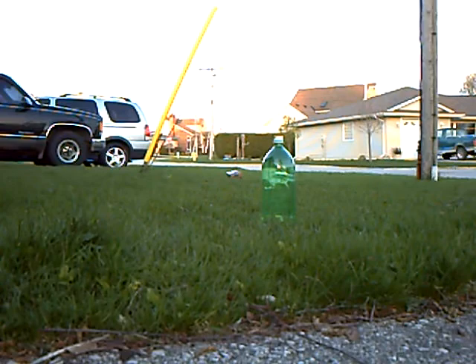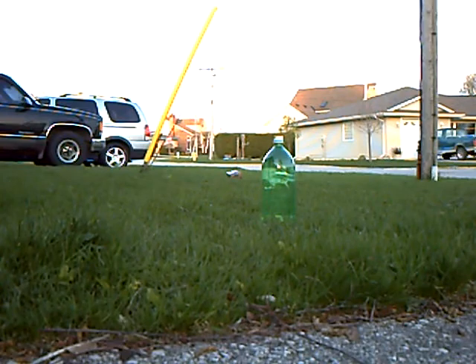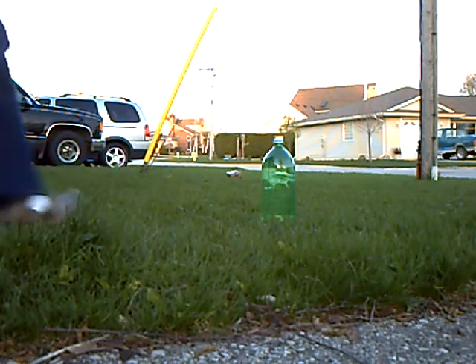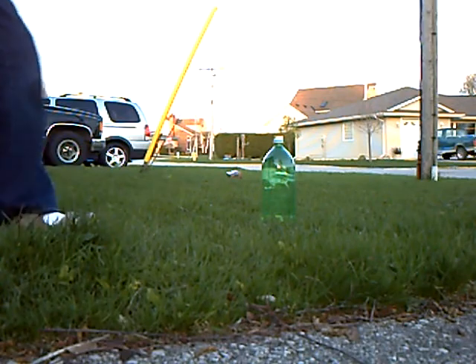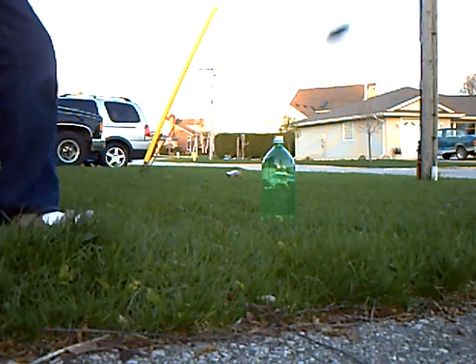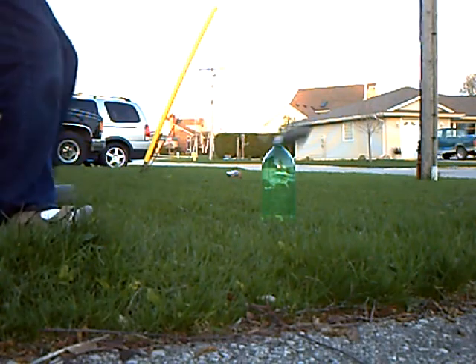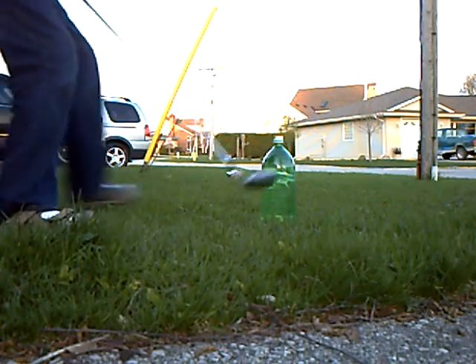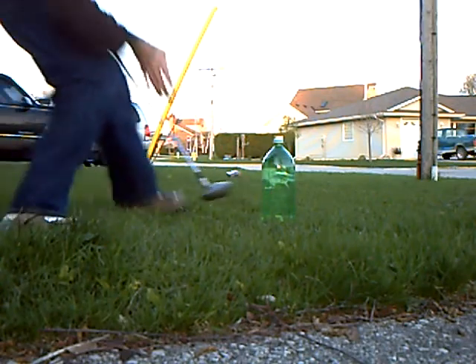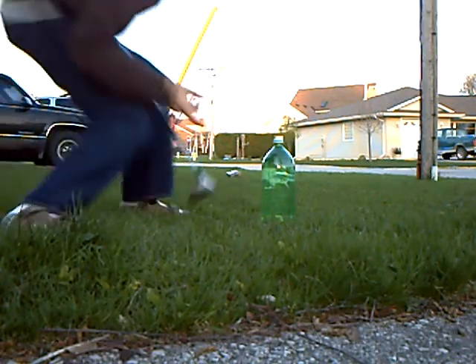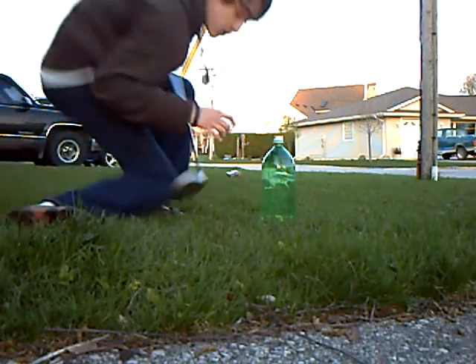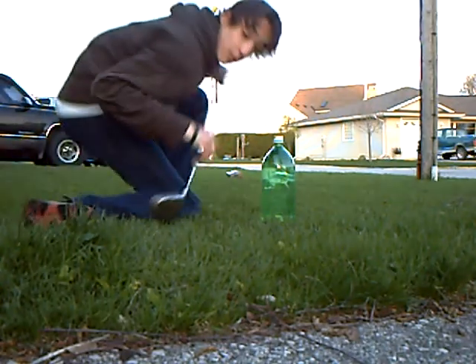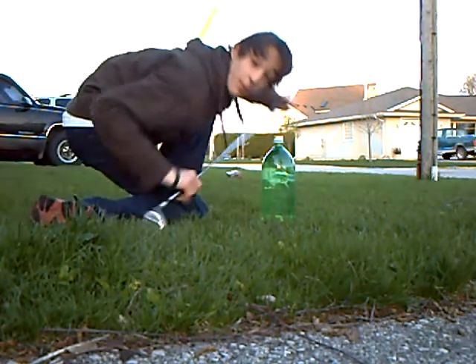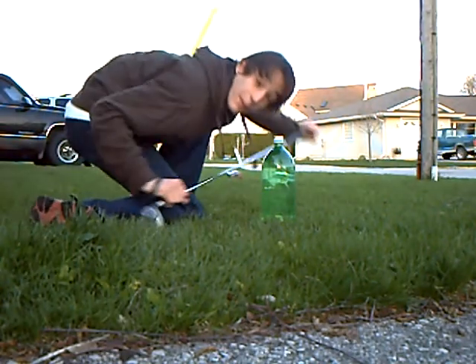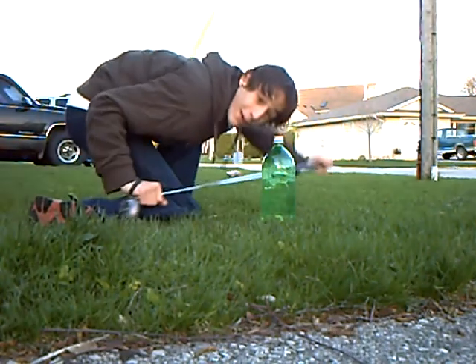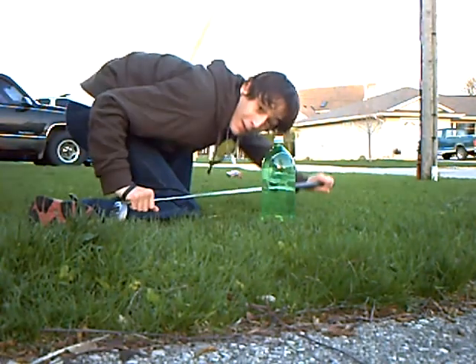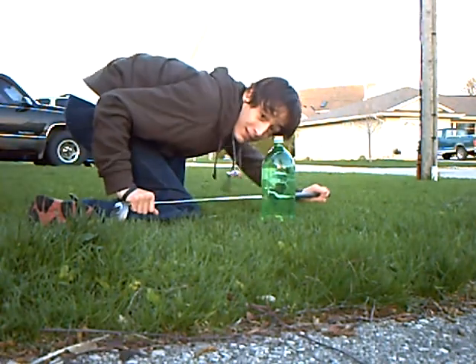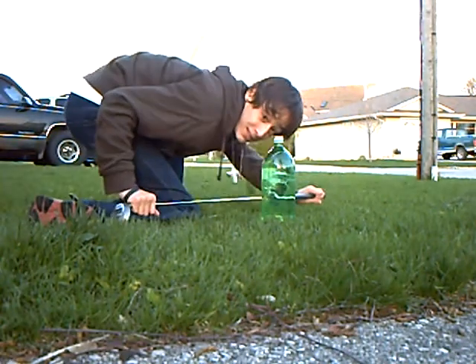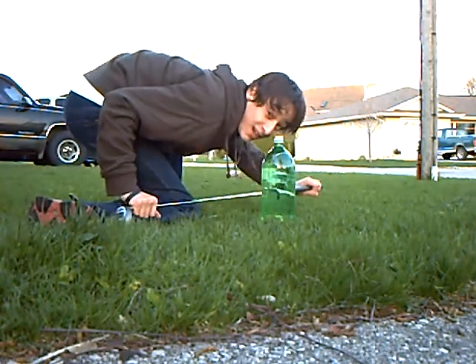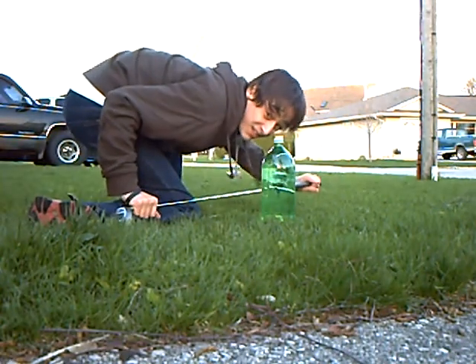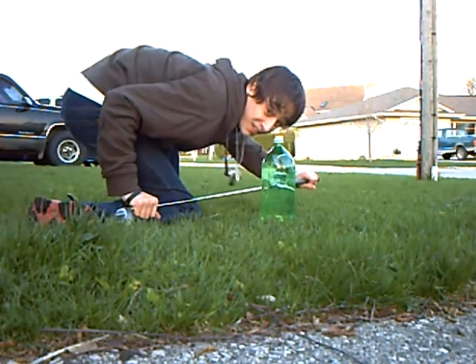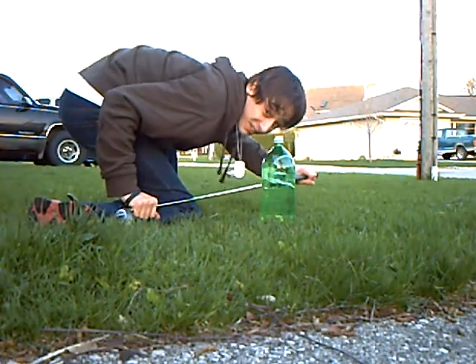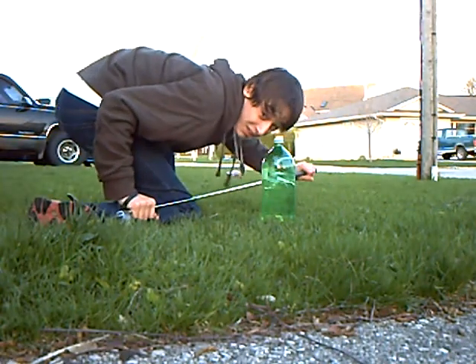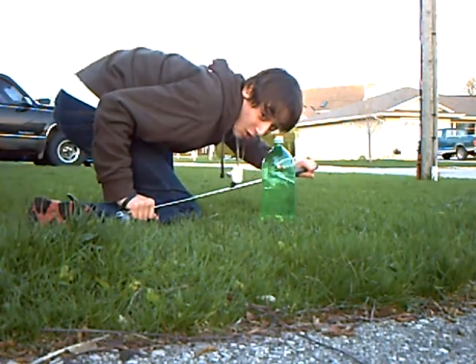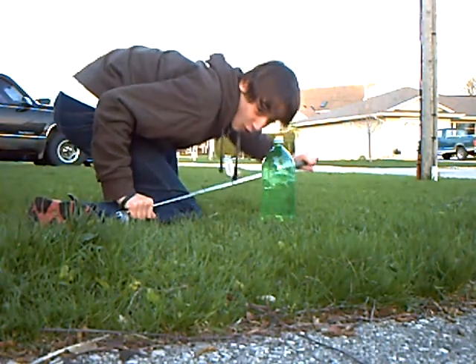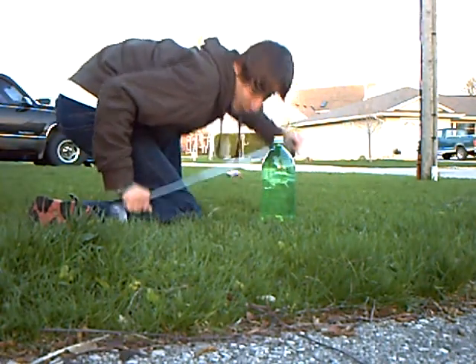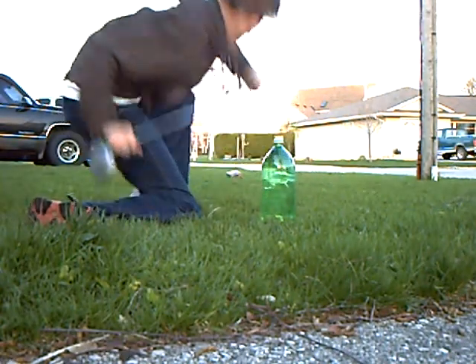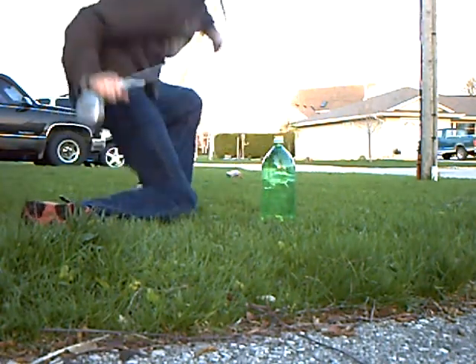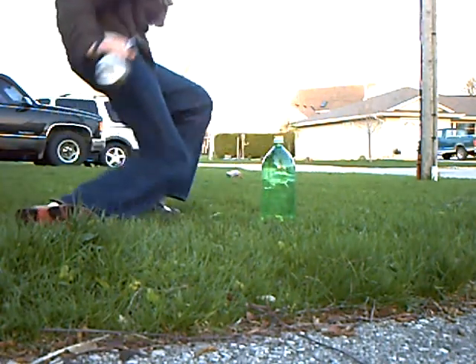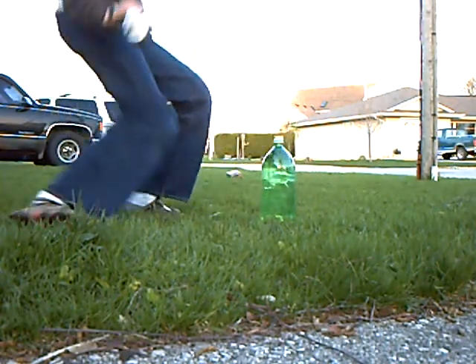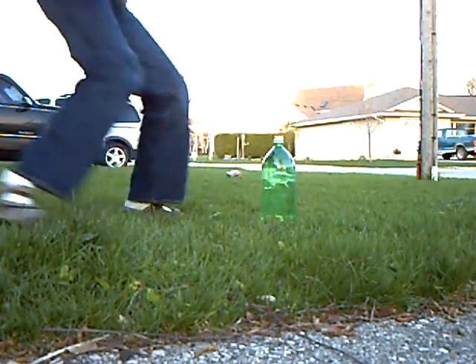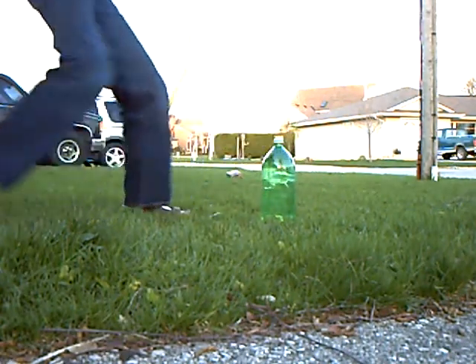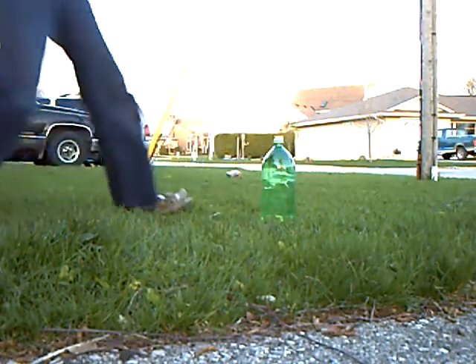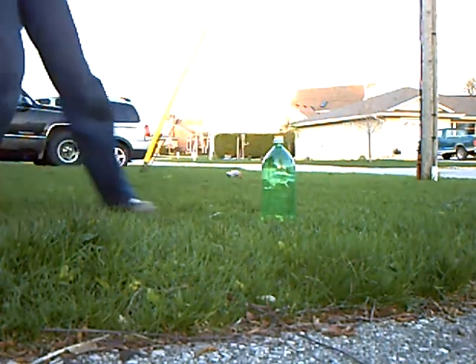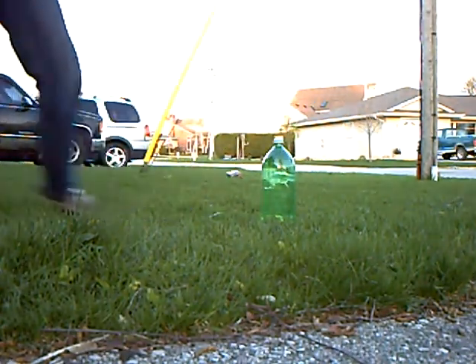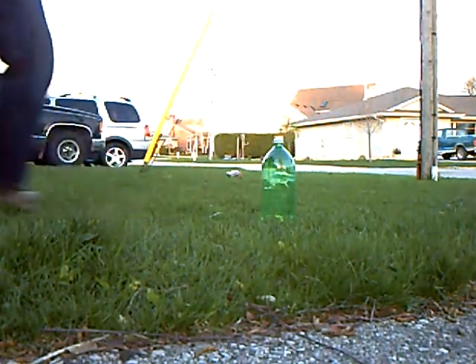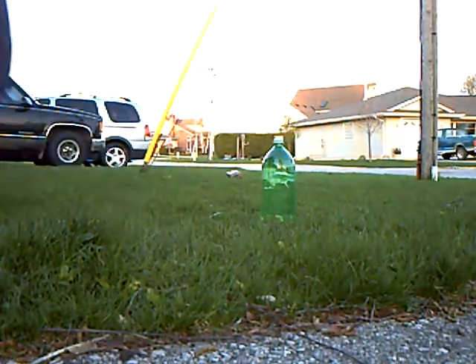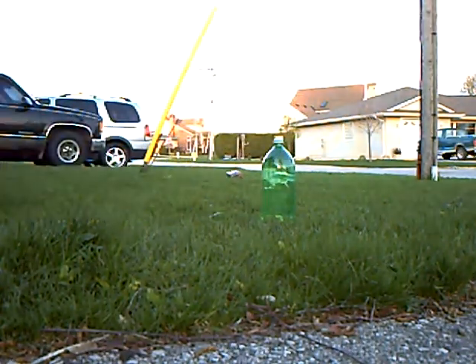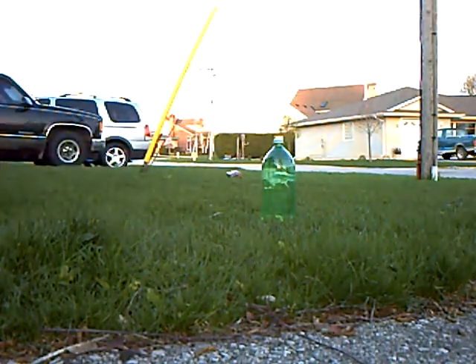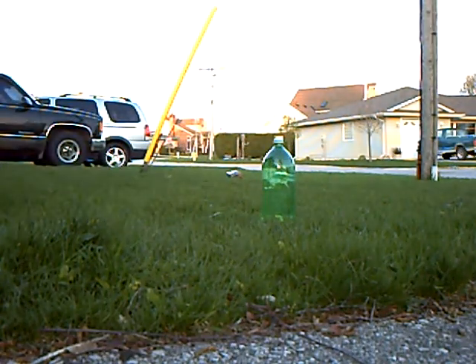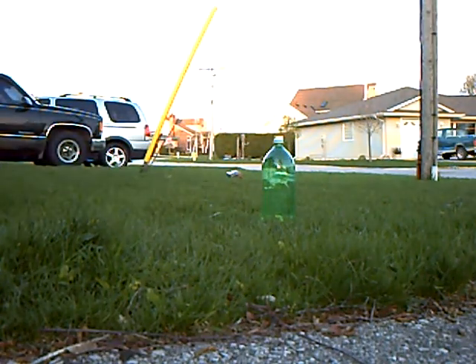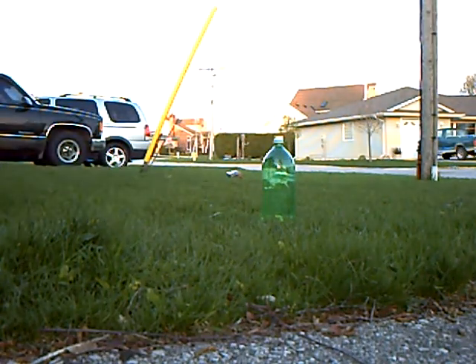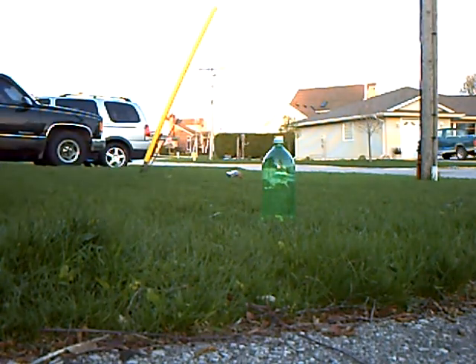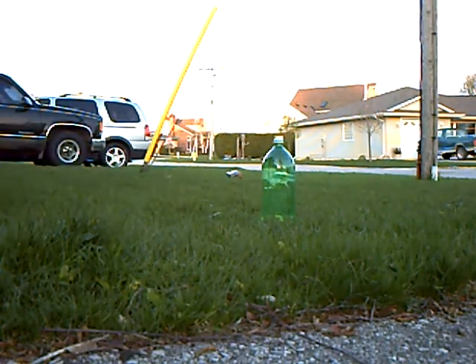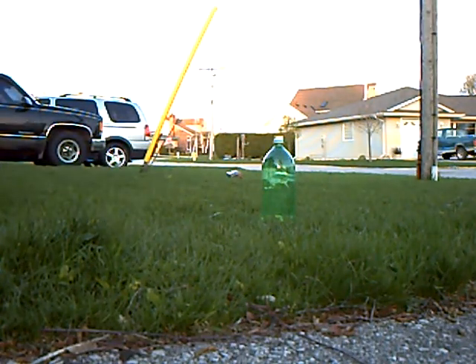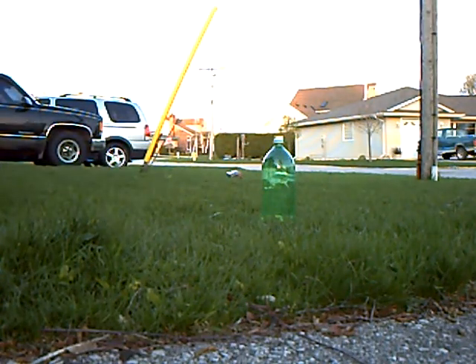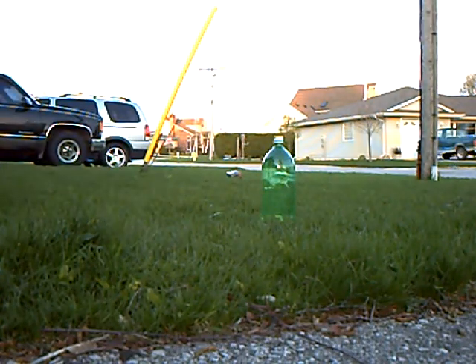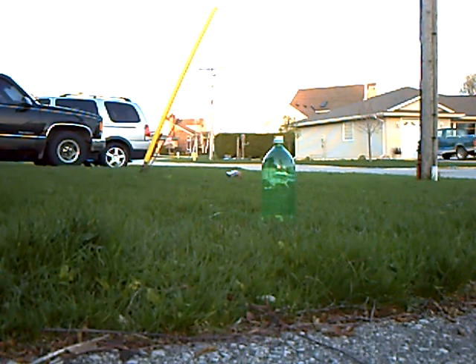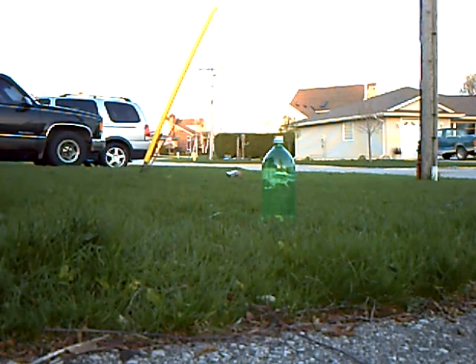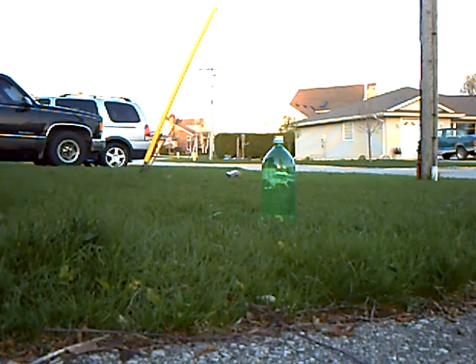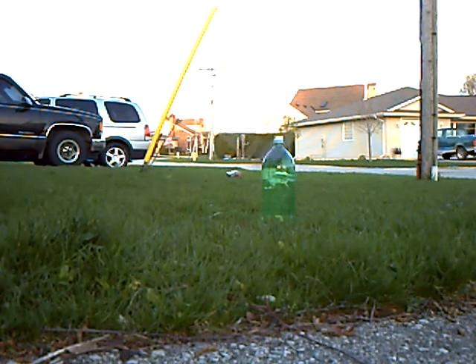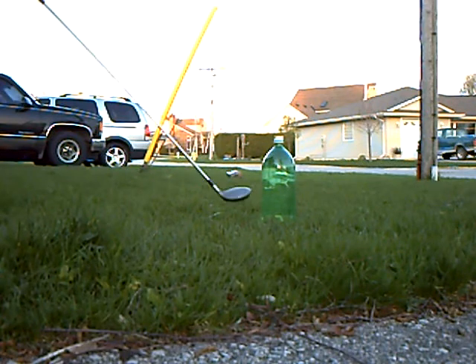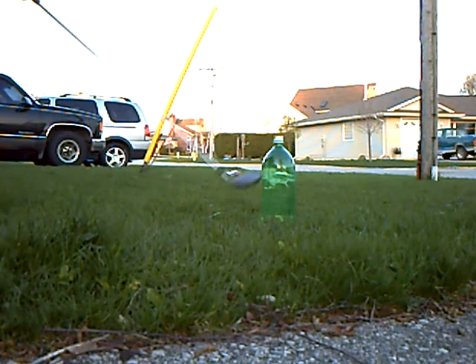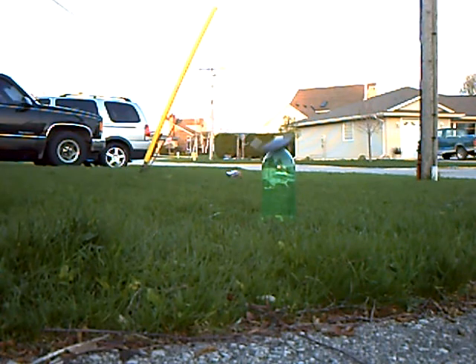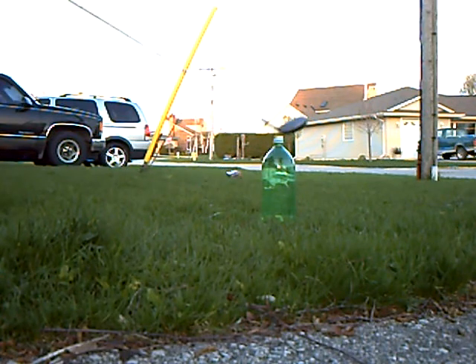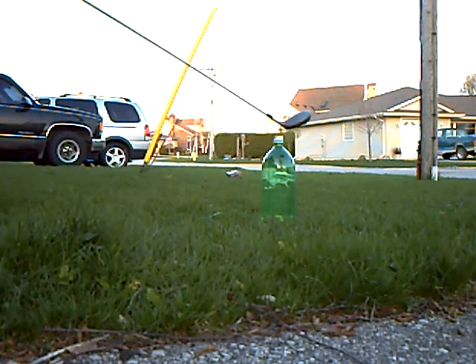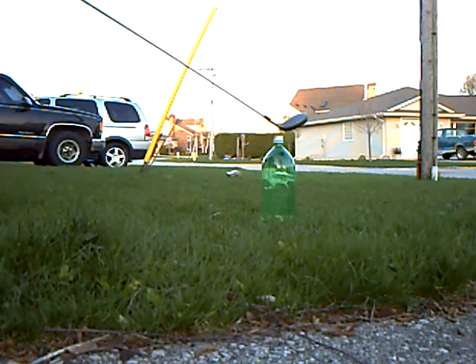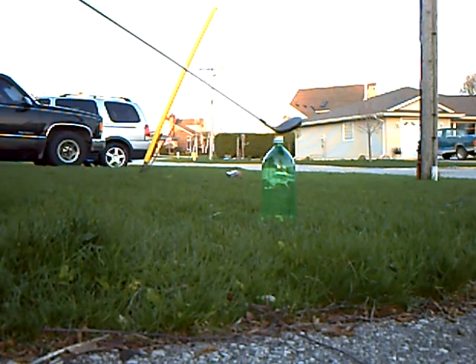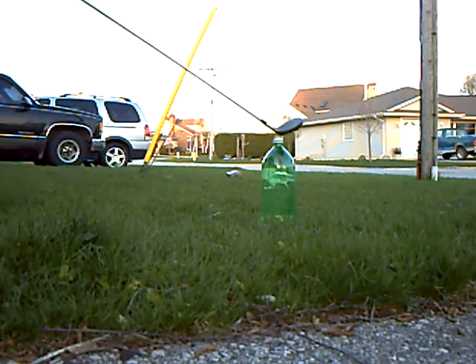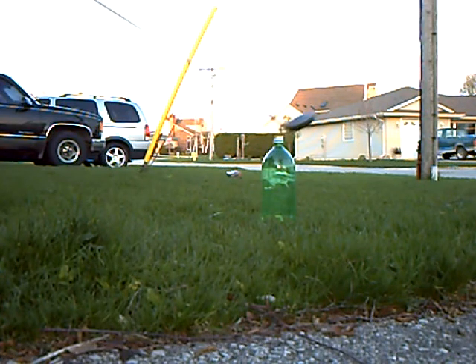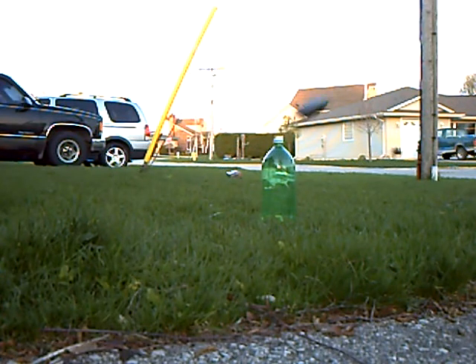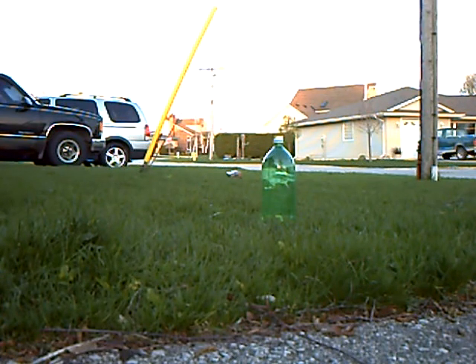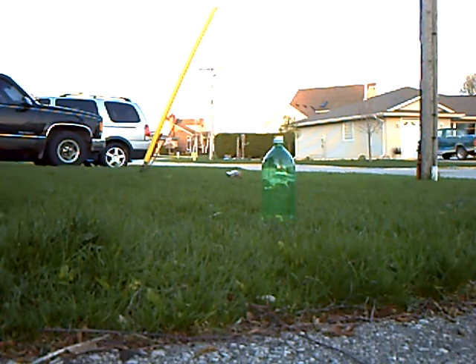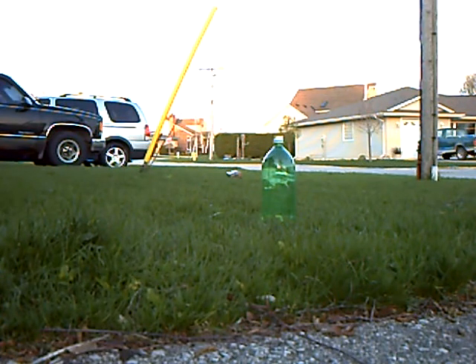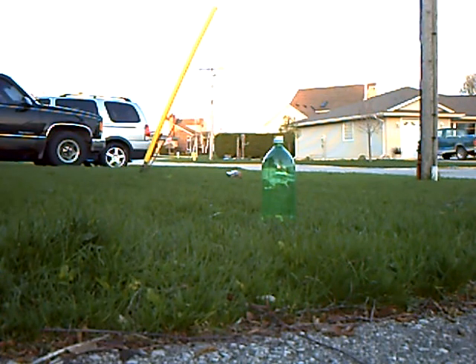As you can probably already see, I suck at golf. Or anything with aiming, except for archery.